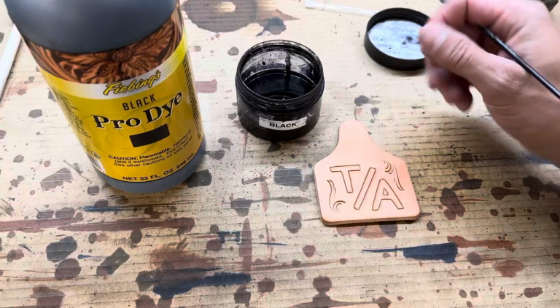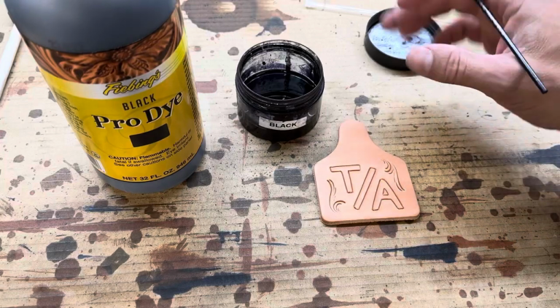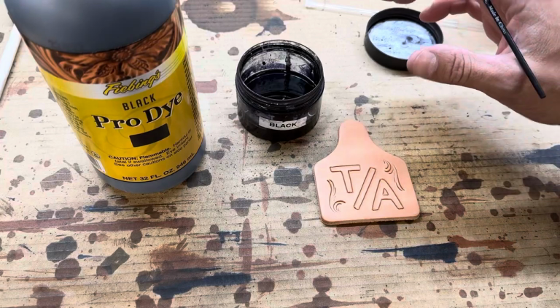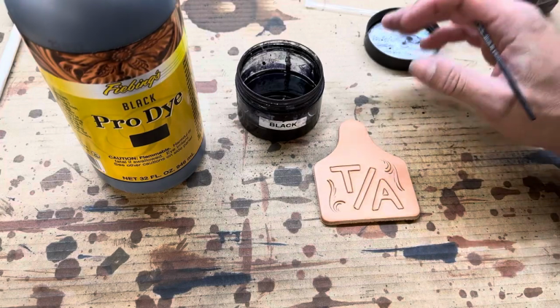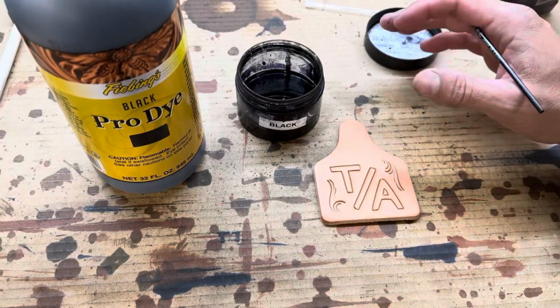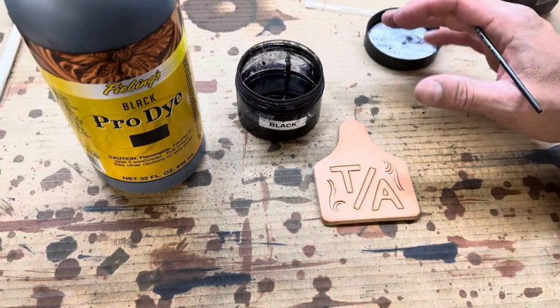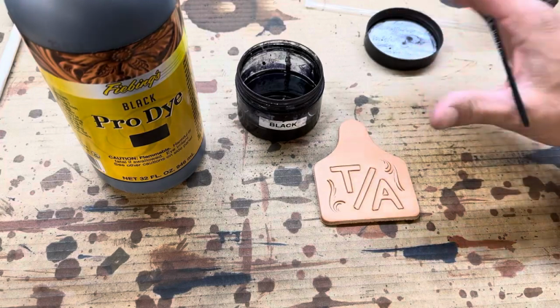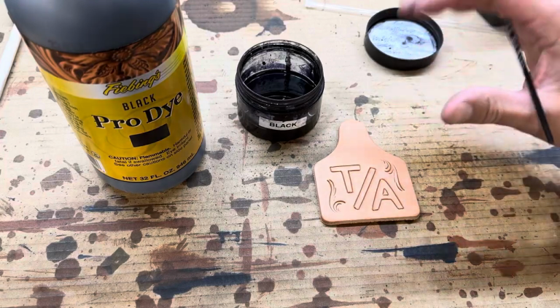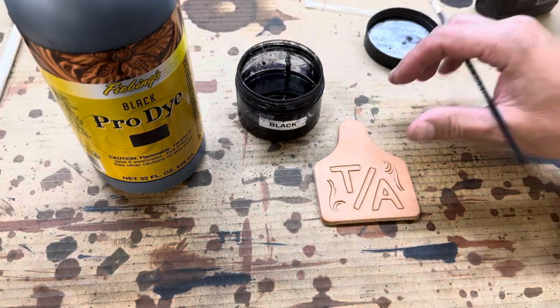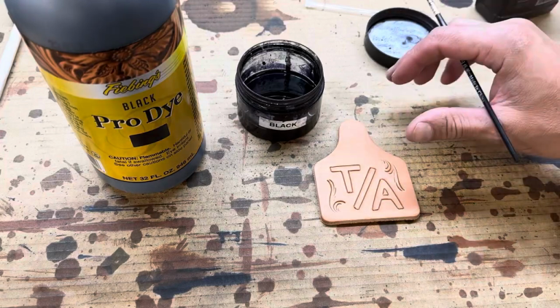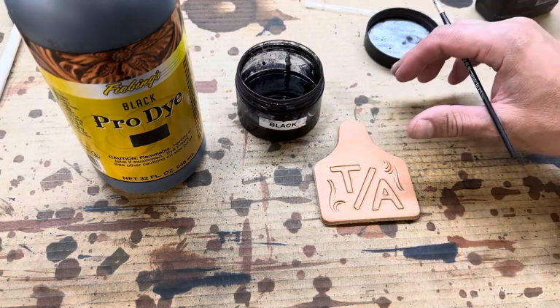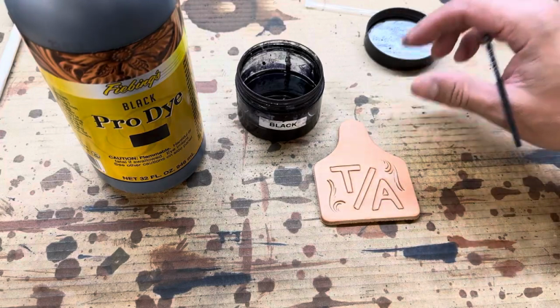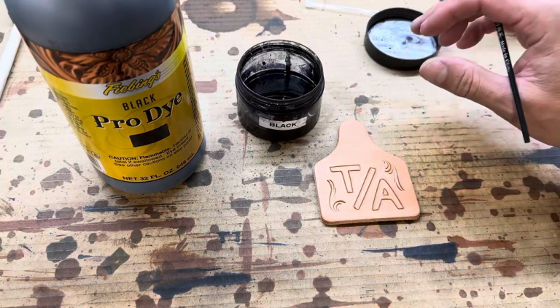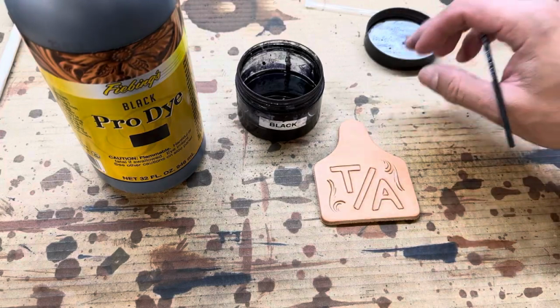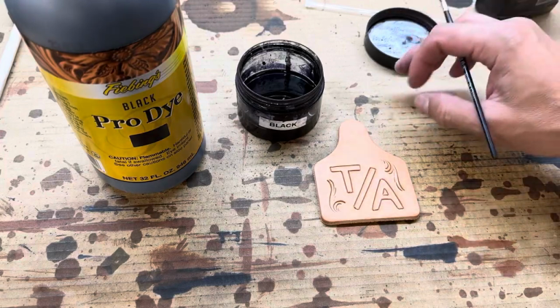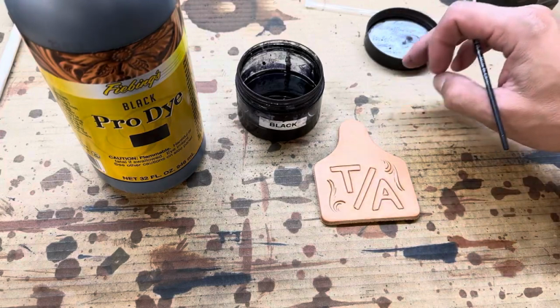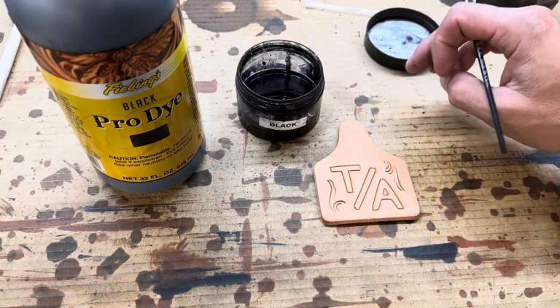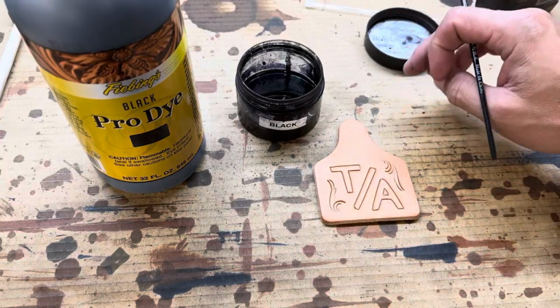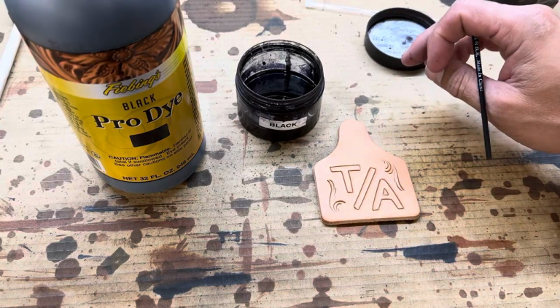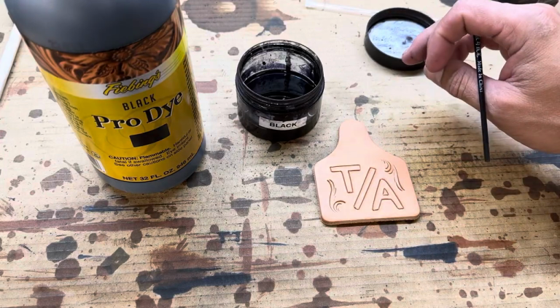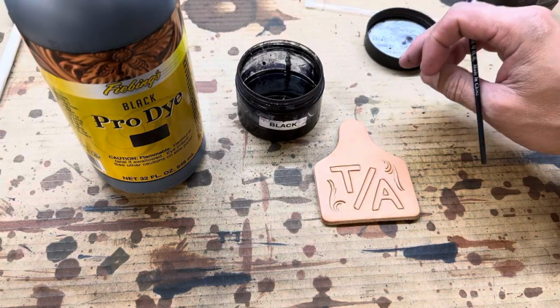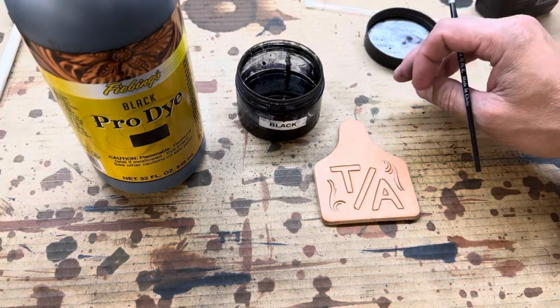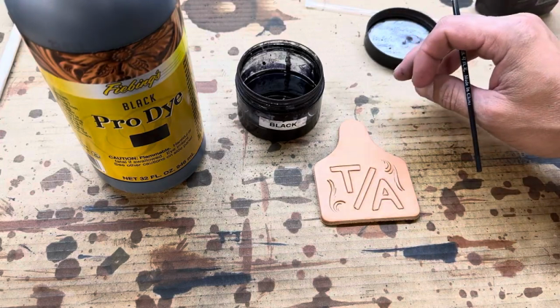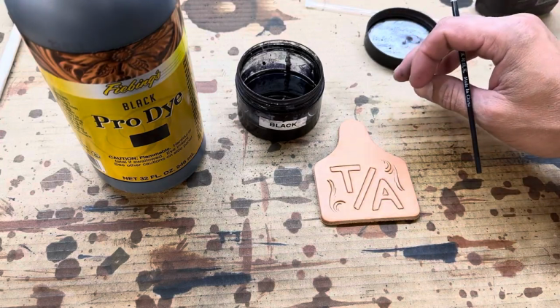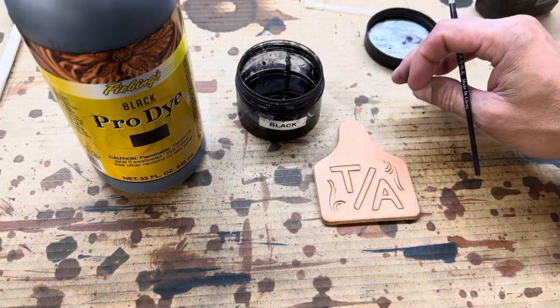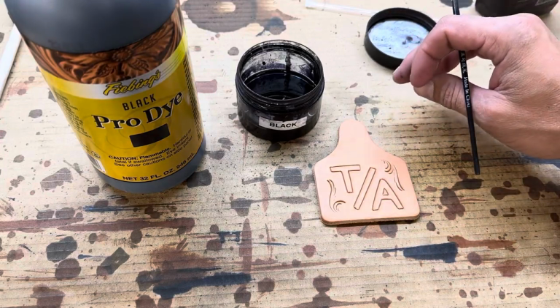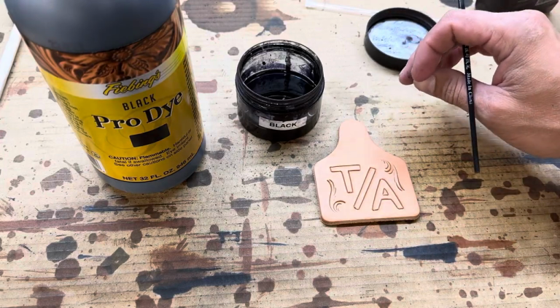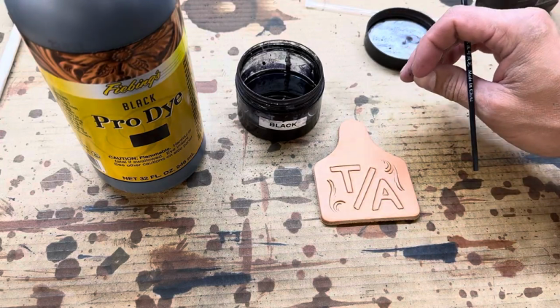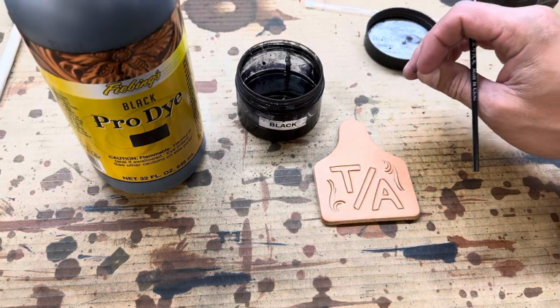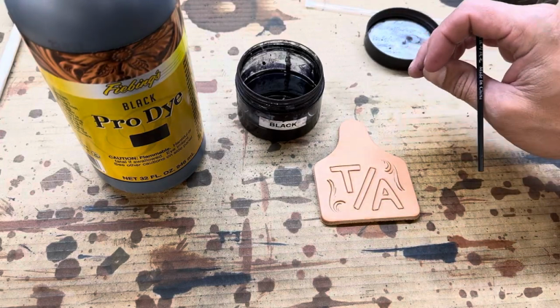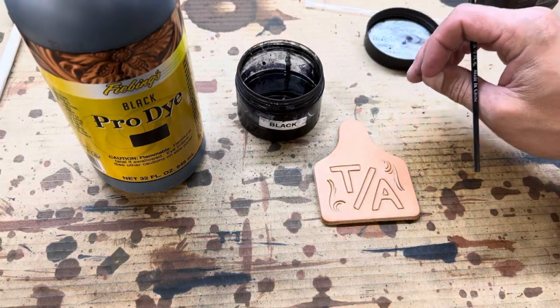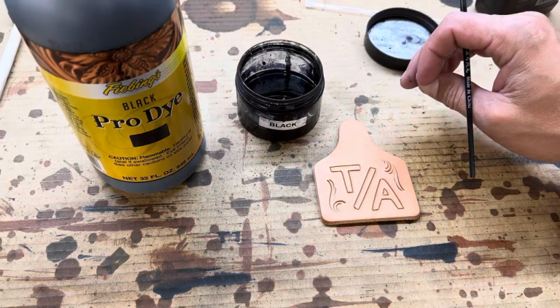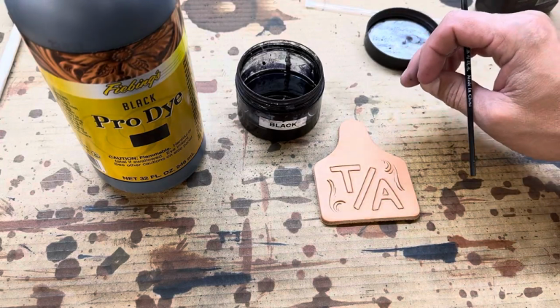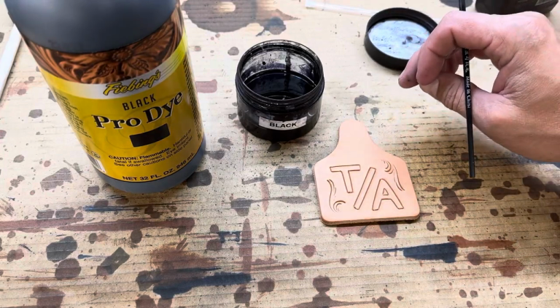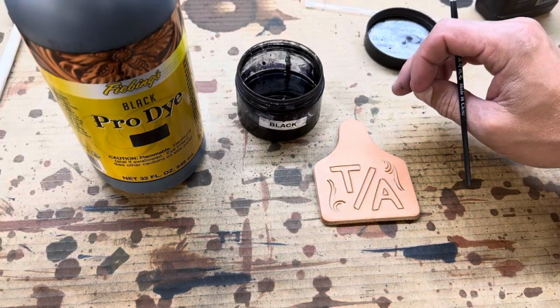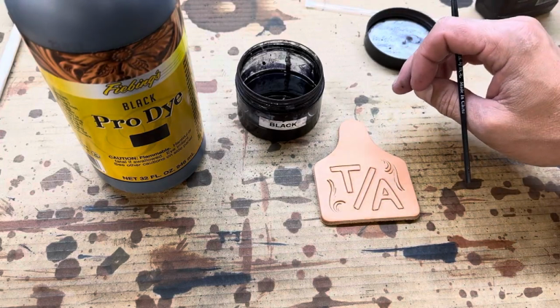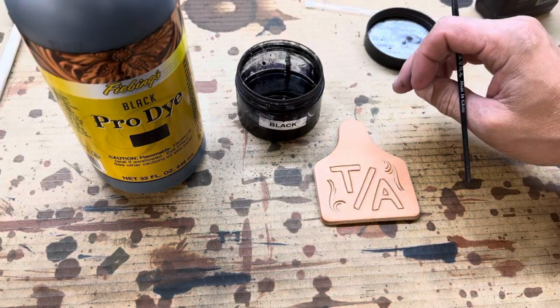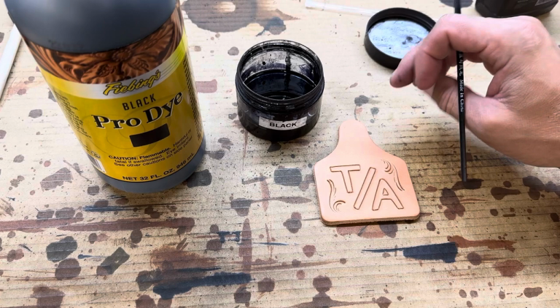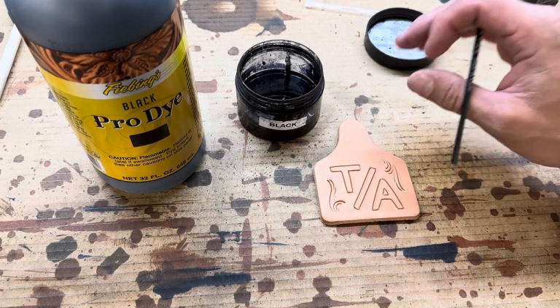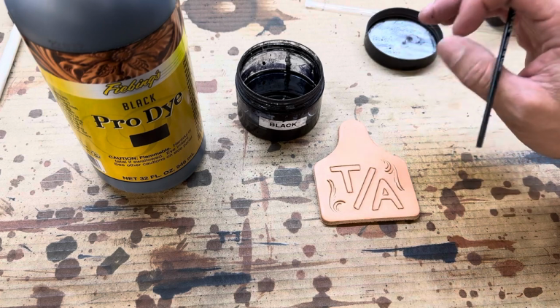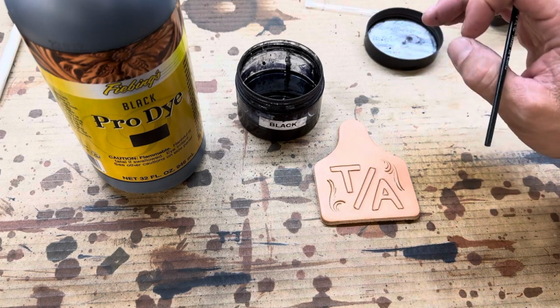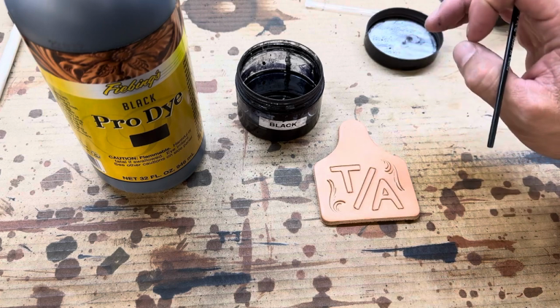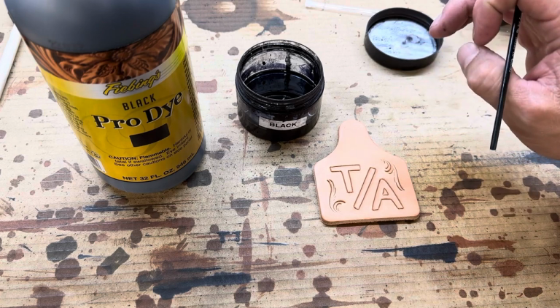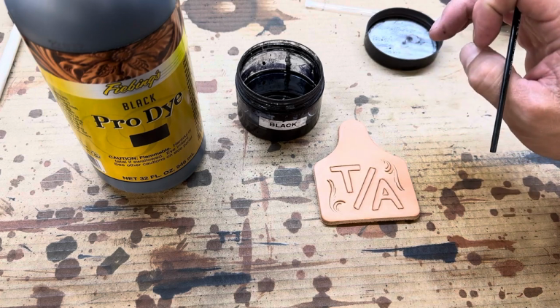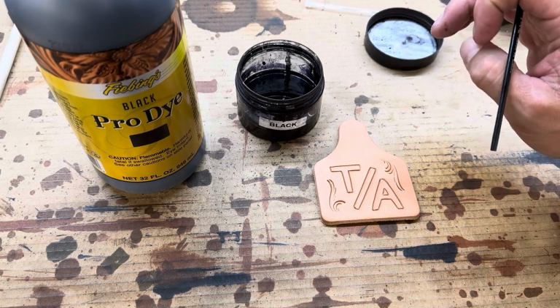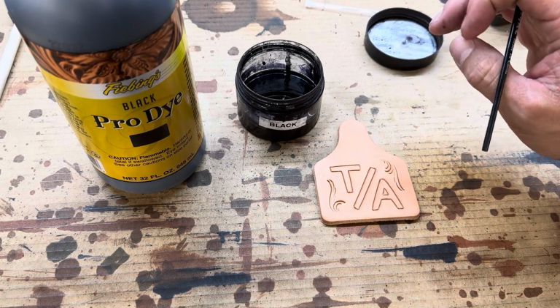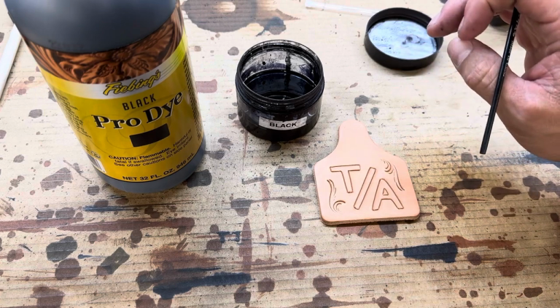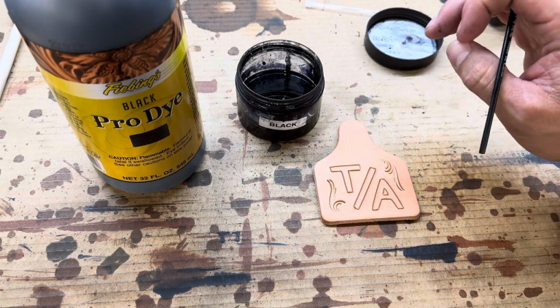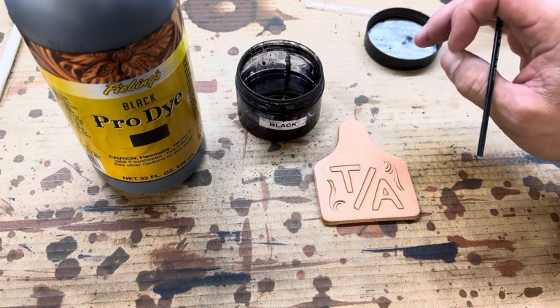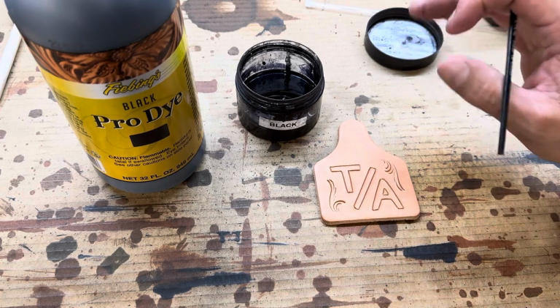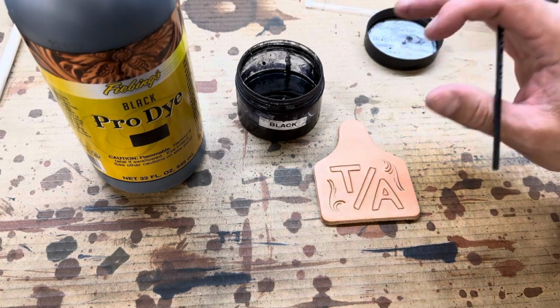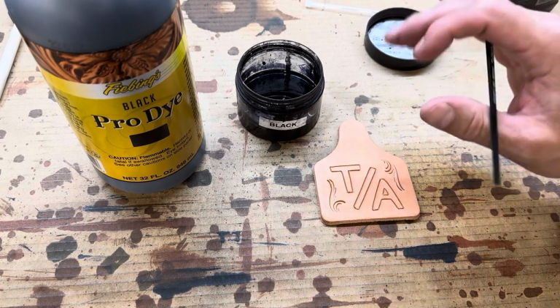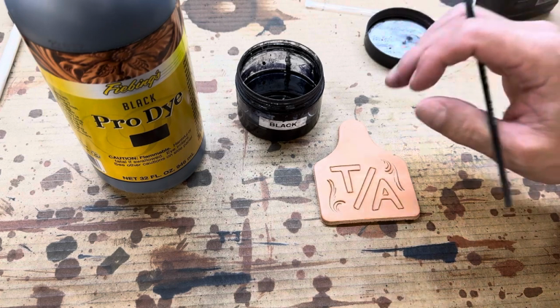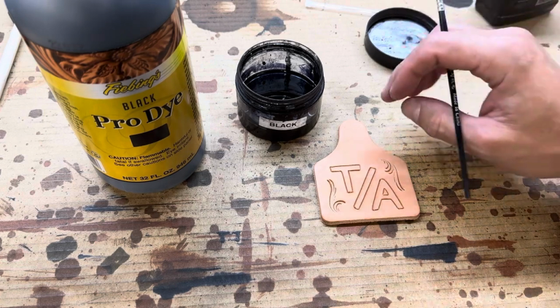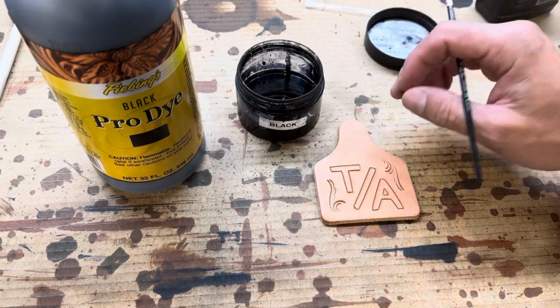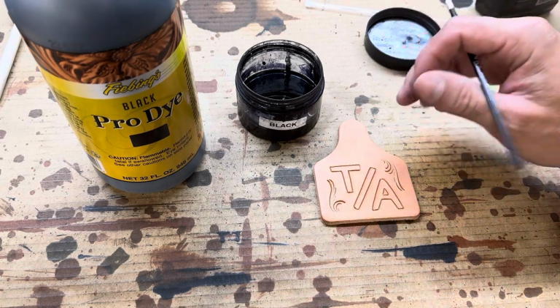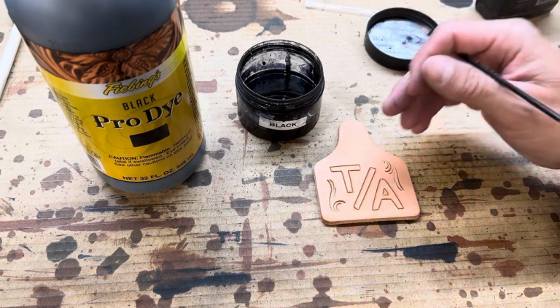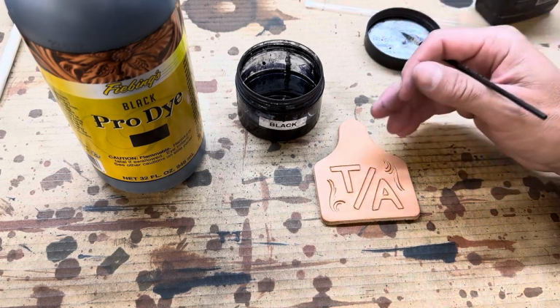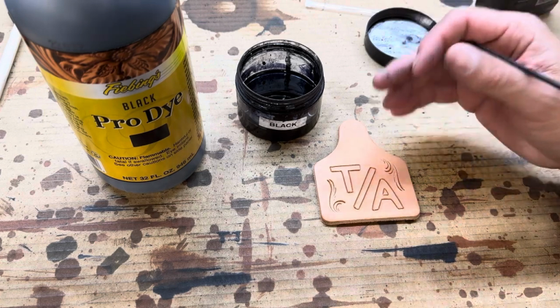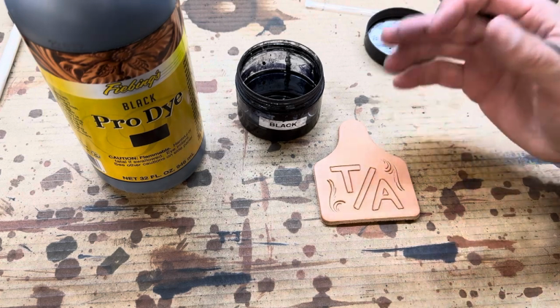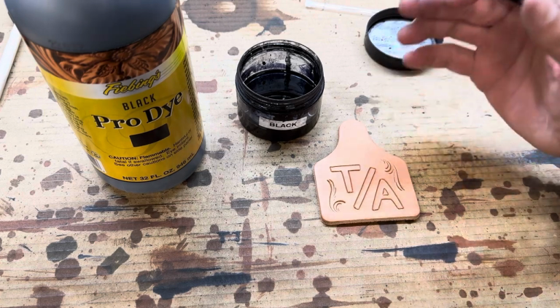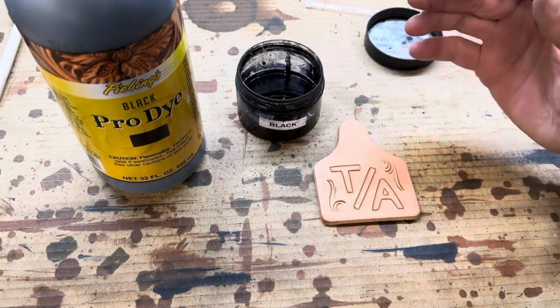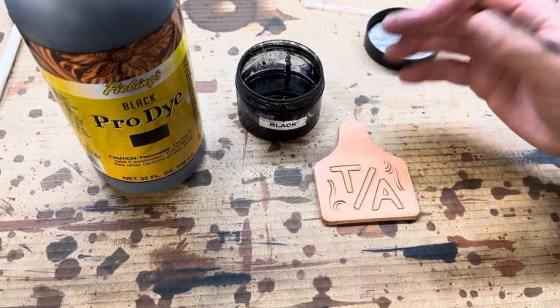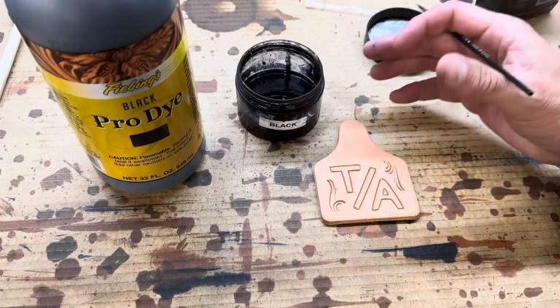Hey guys, this video comes from a question that Misty asks: Do you have any tips for dyeing black?